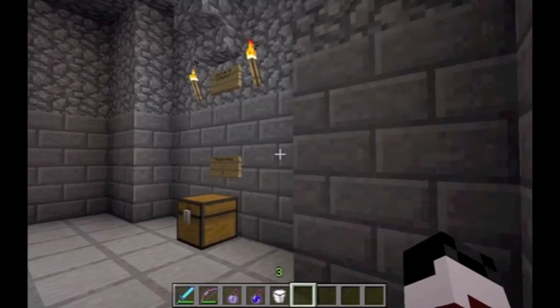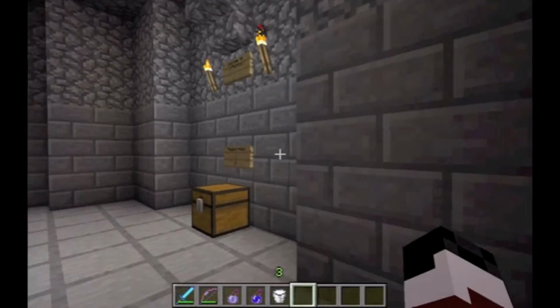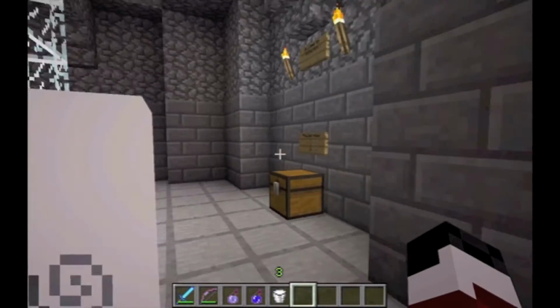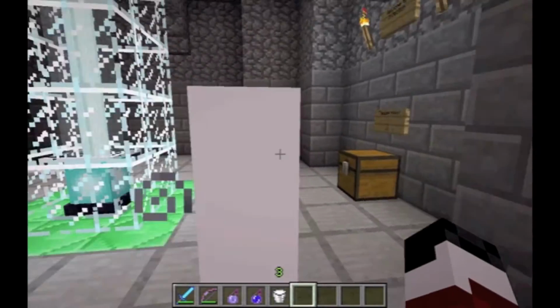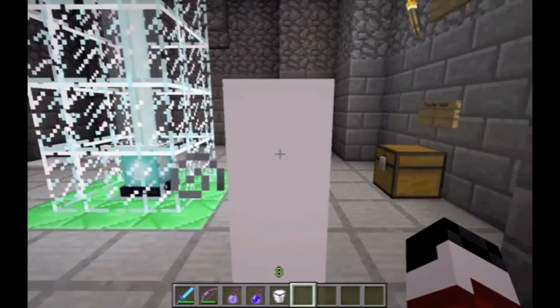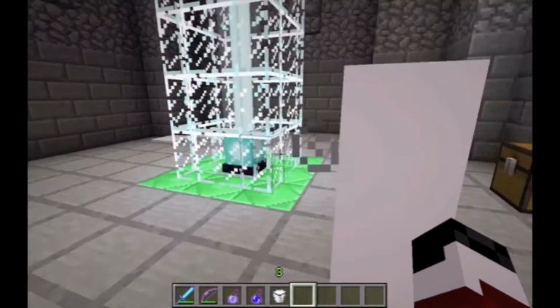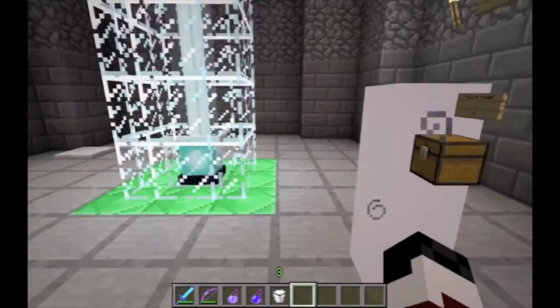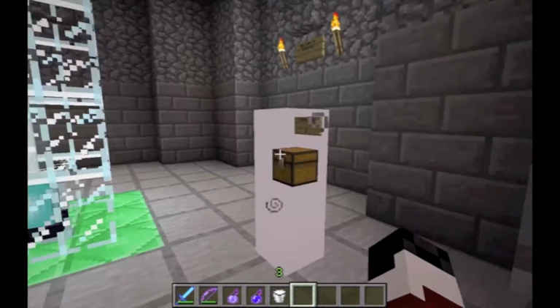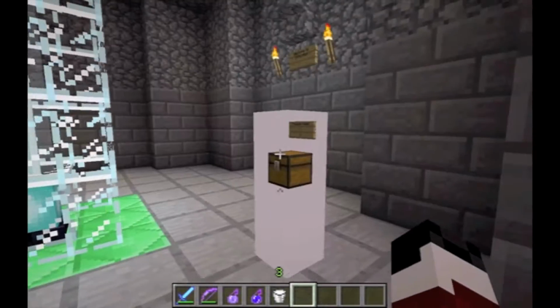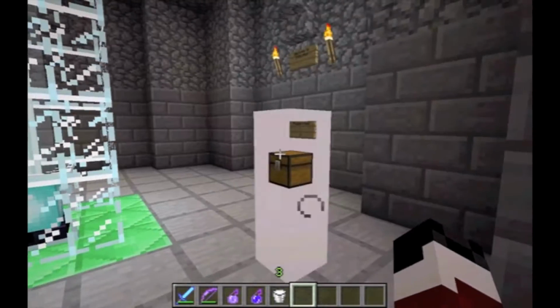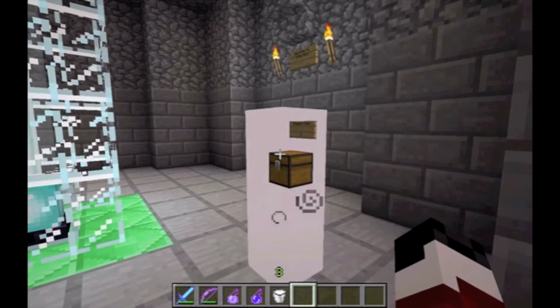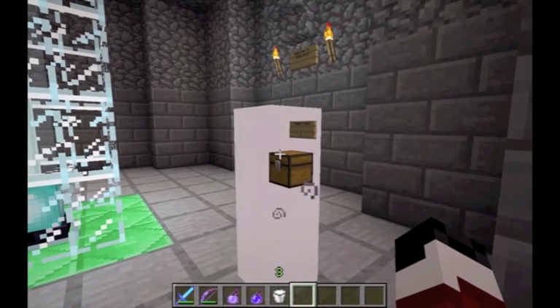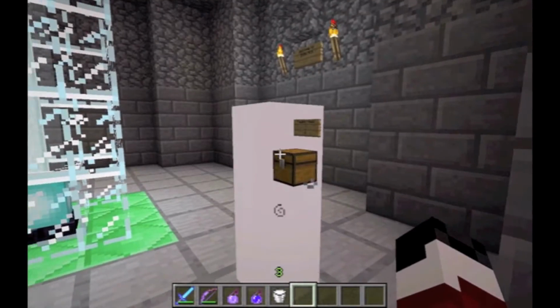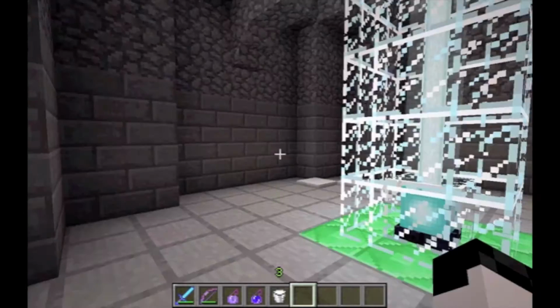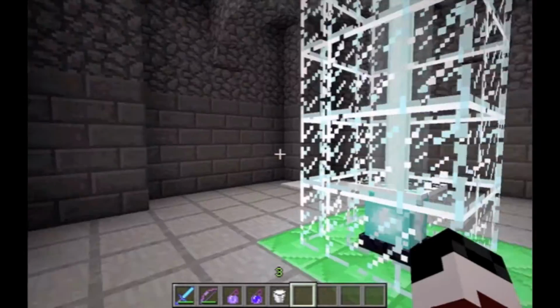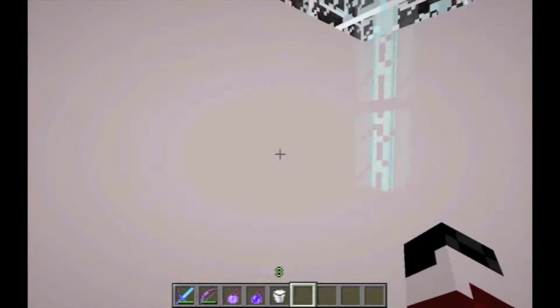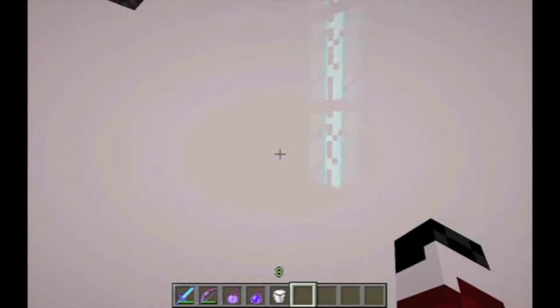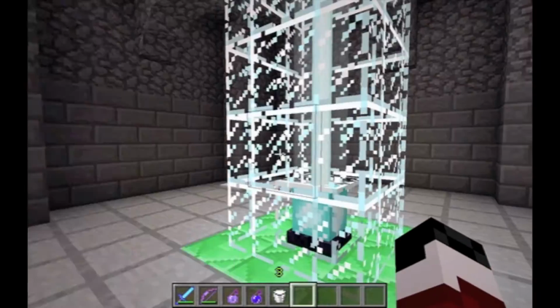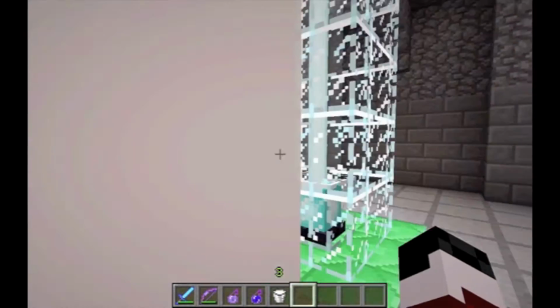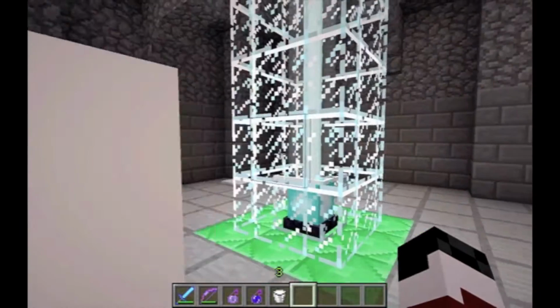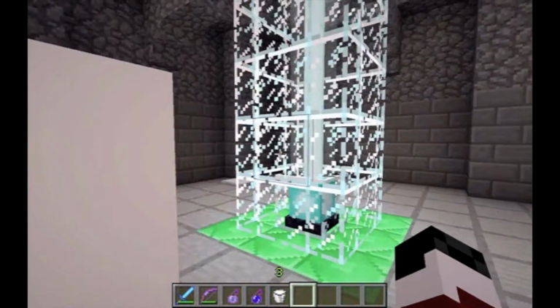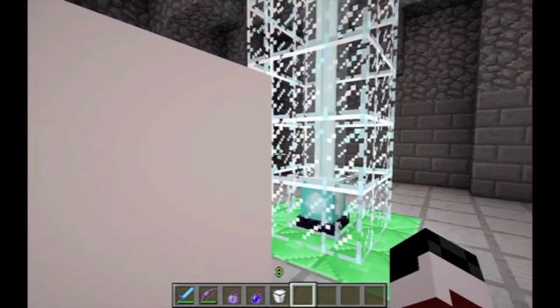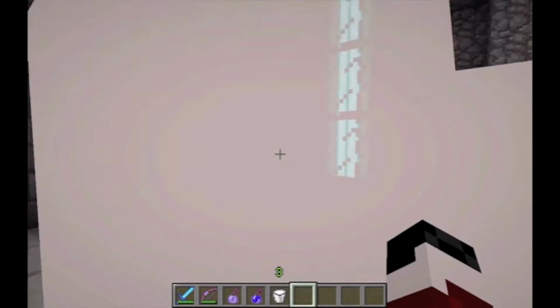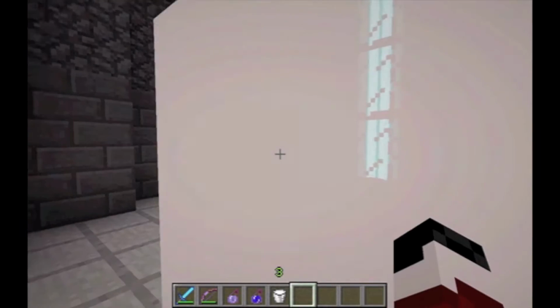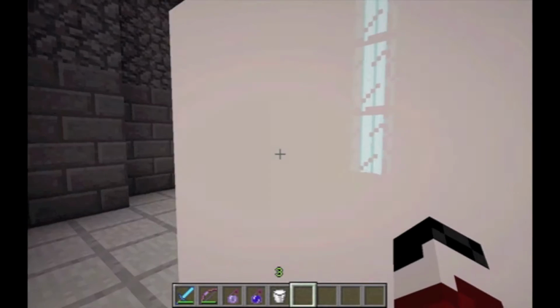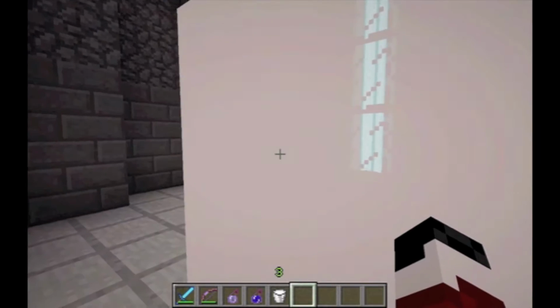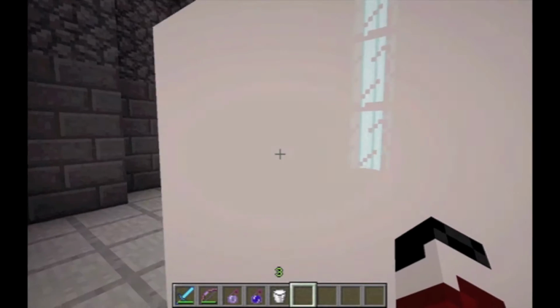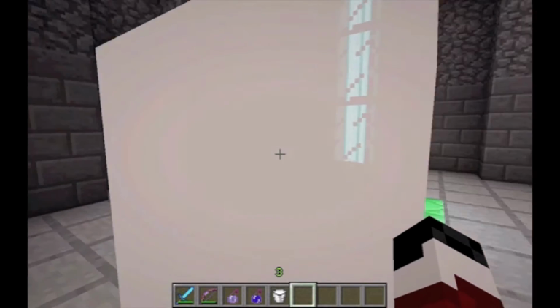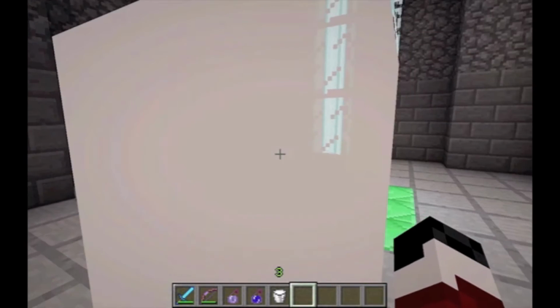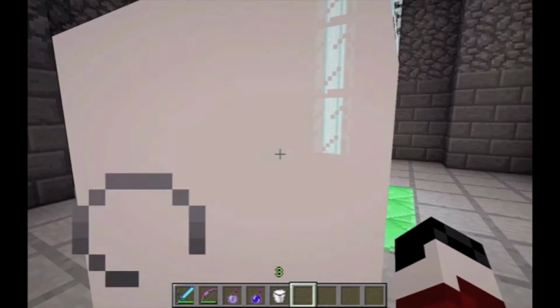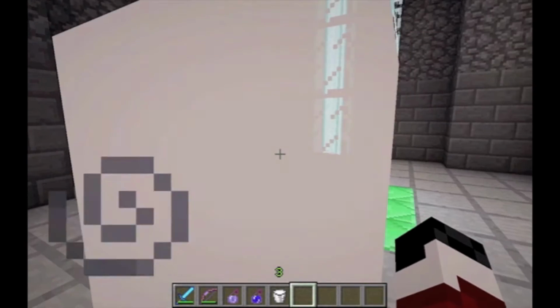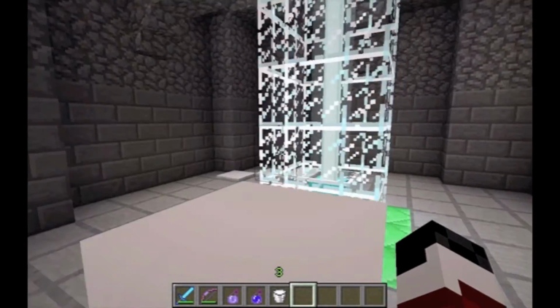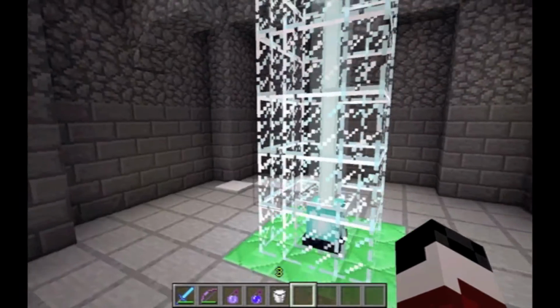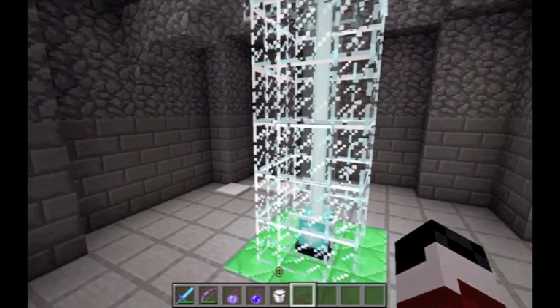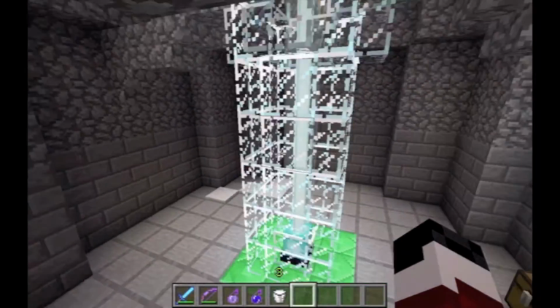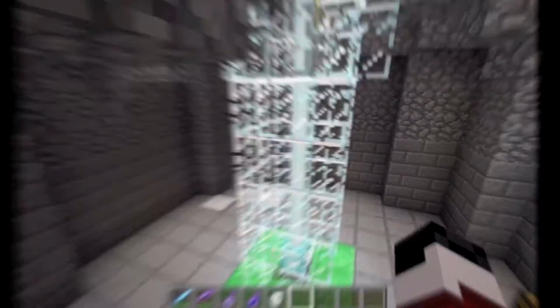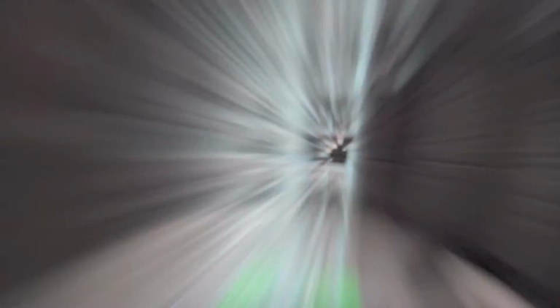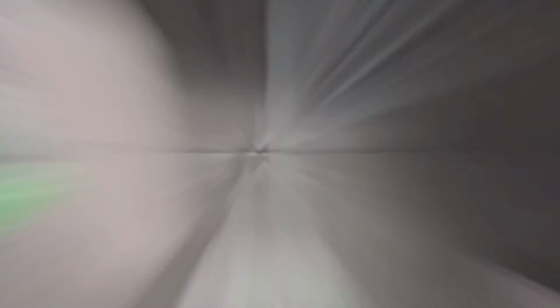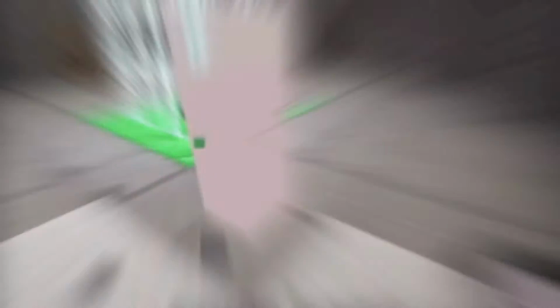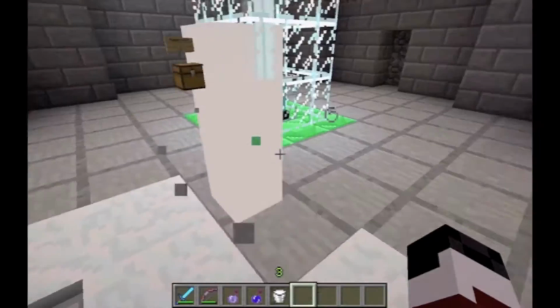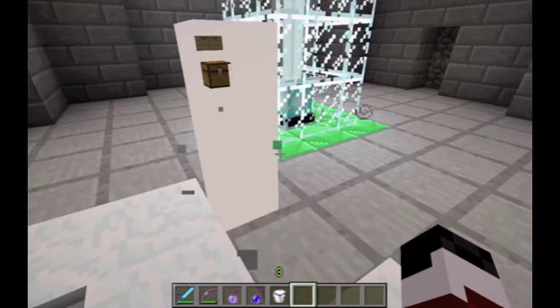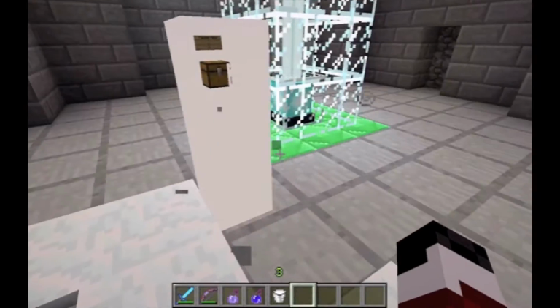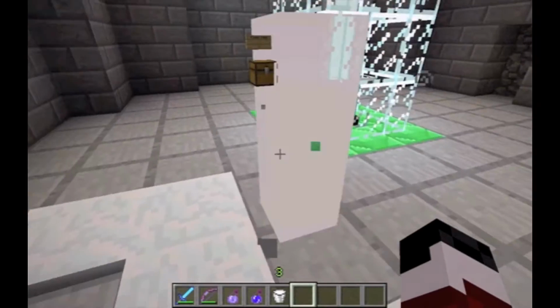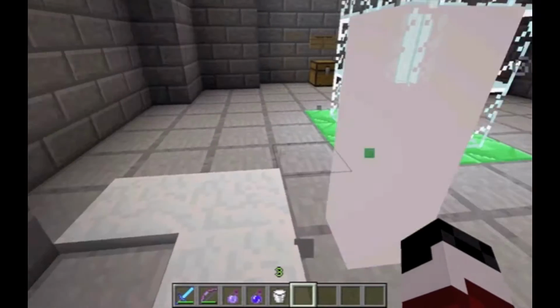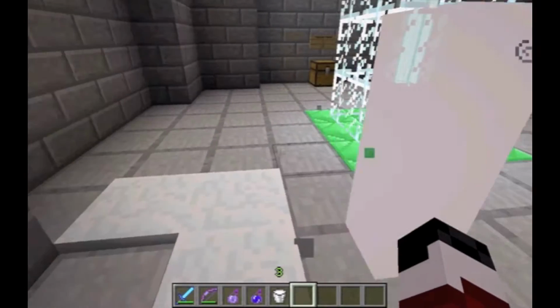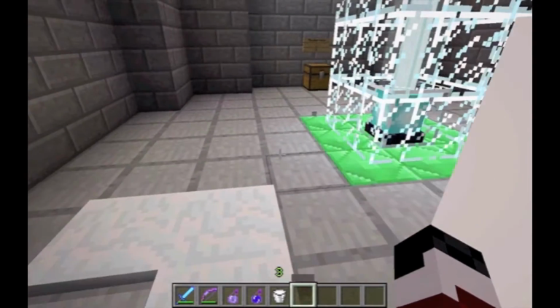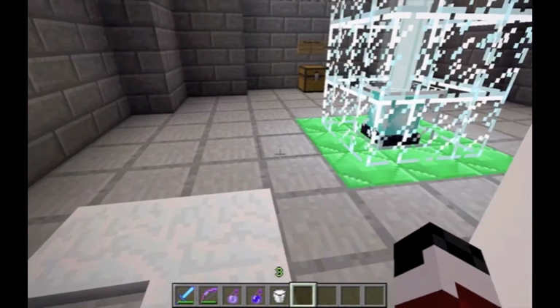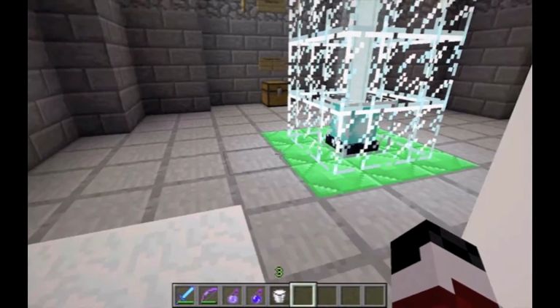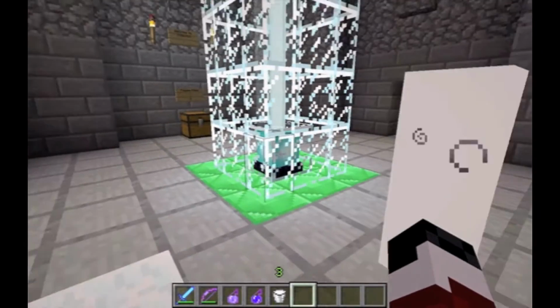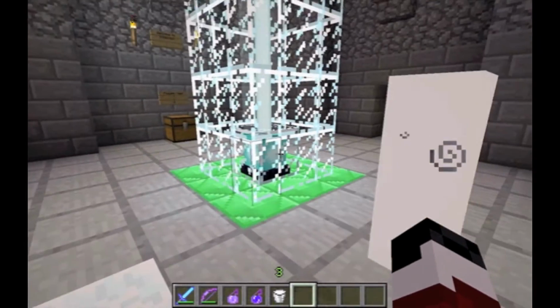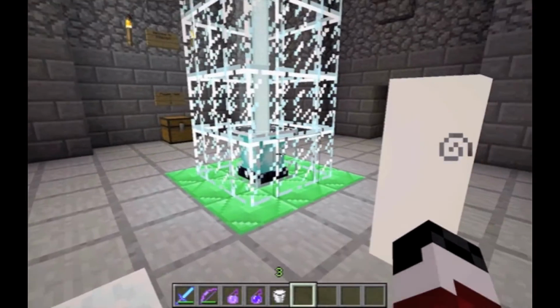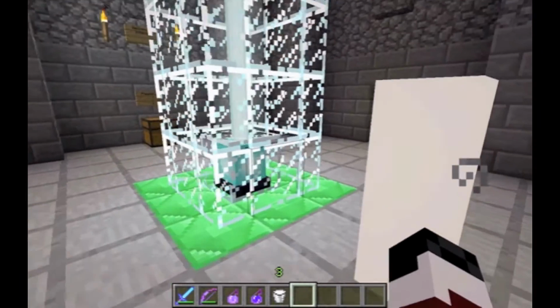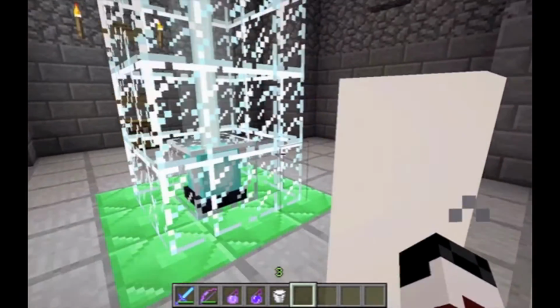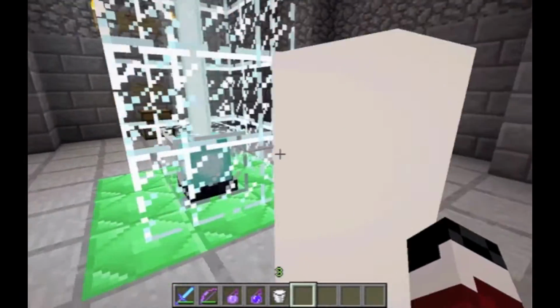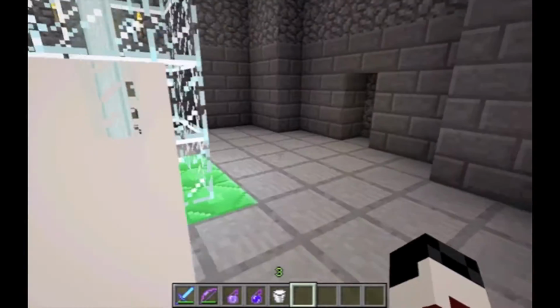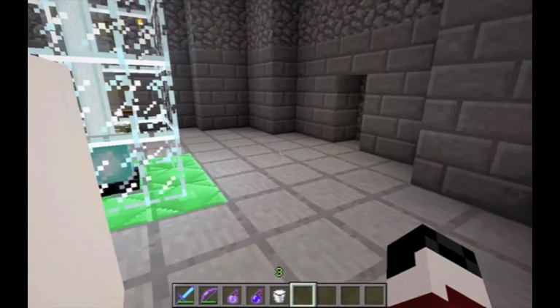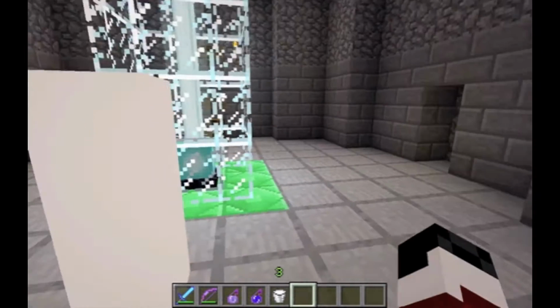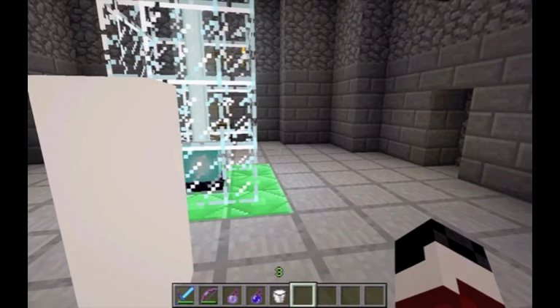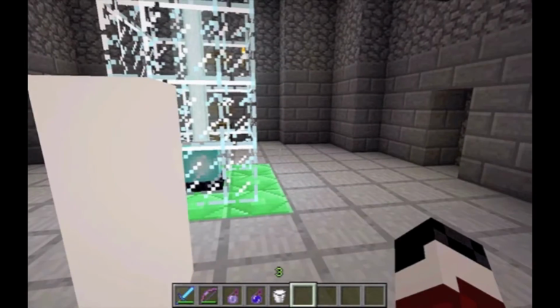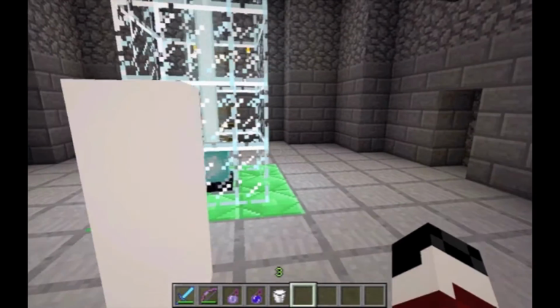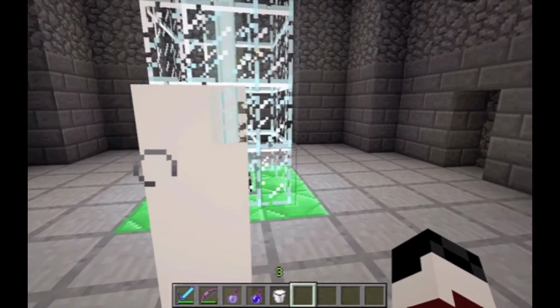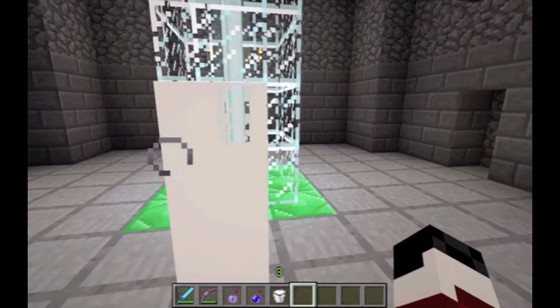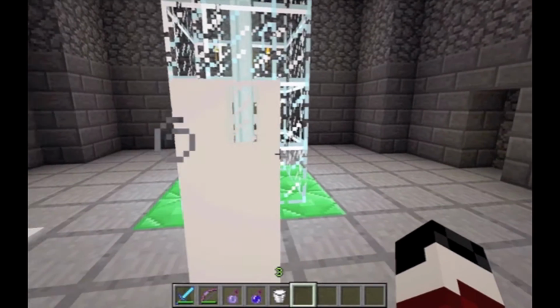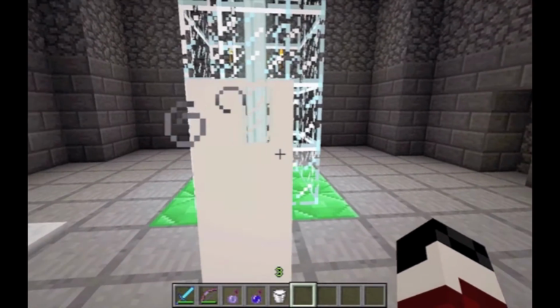Chests, beacon, lava, and water also show hitboxes. There you guys go — if you ever had trouble with invisible players, here you go.